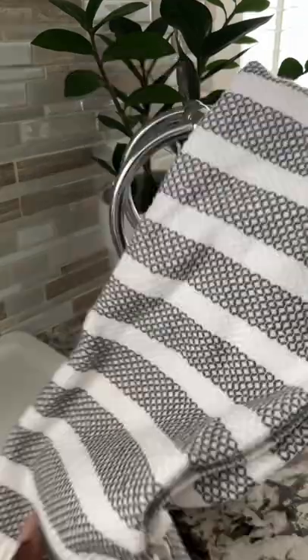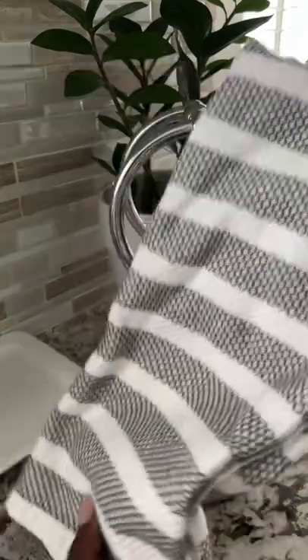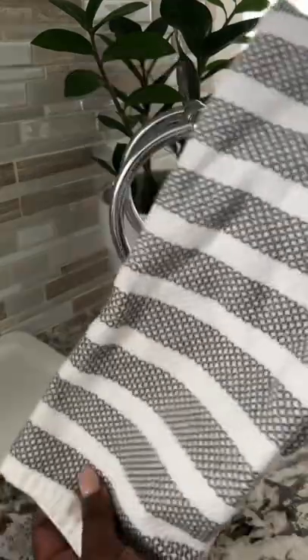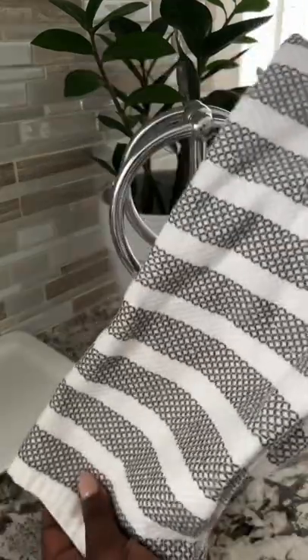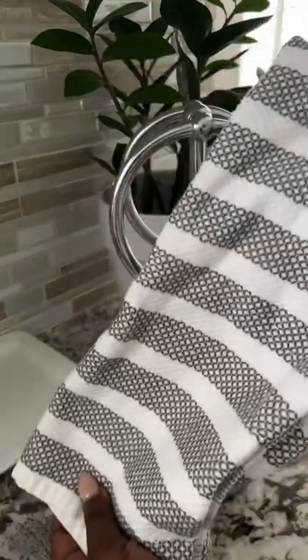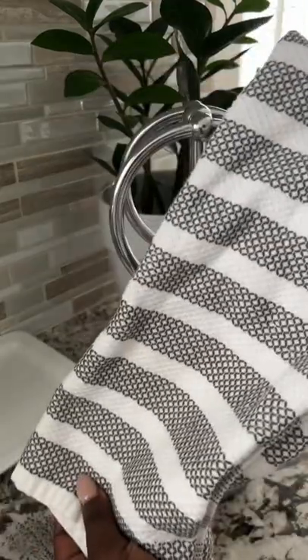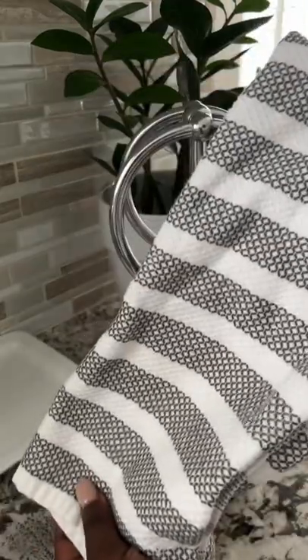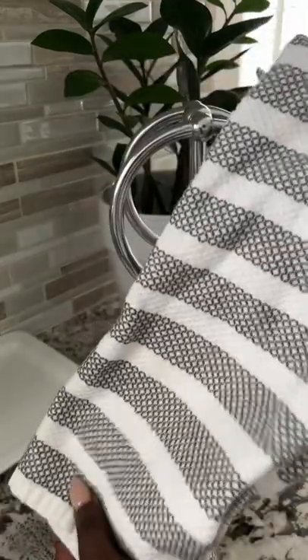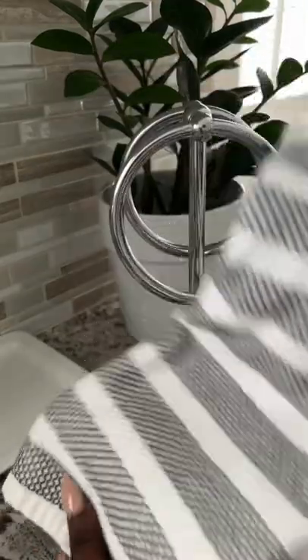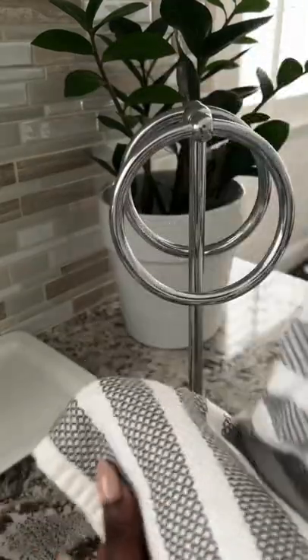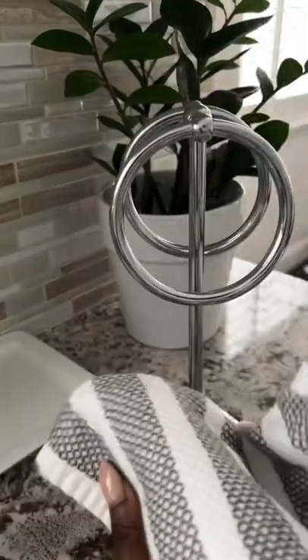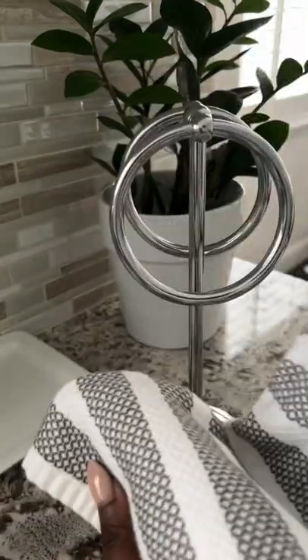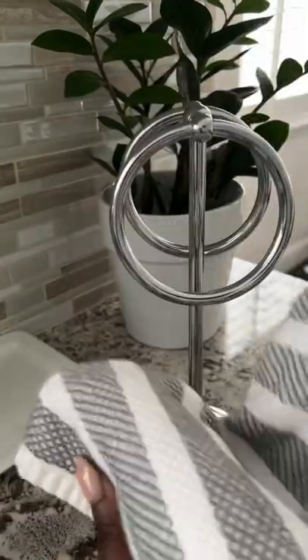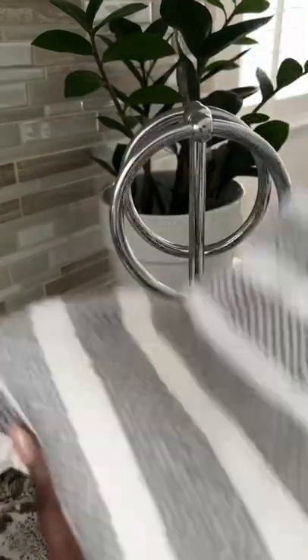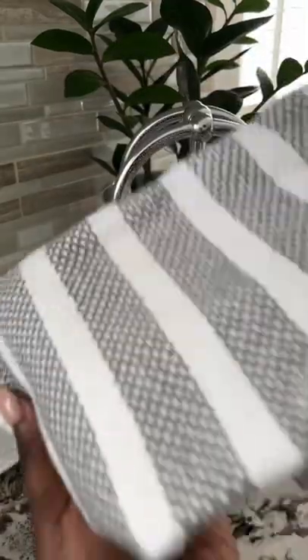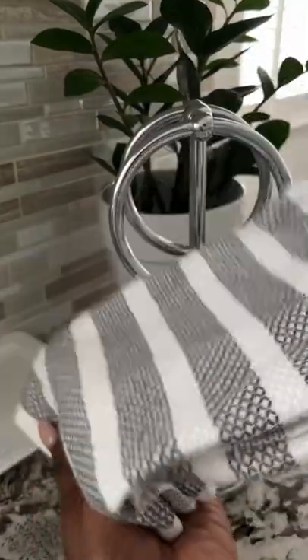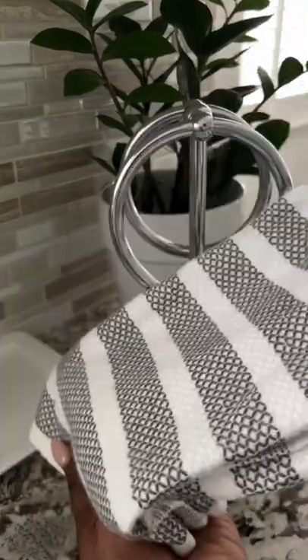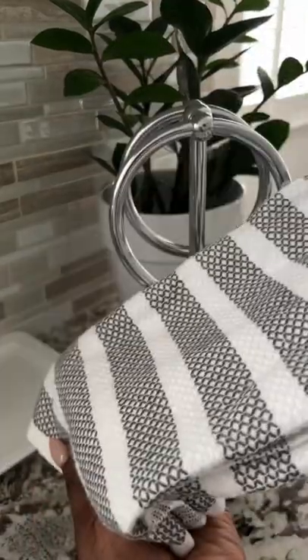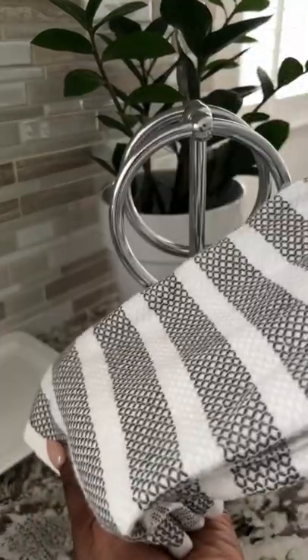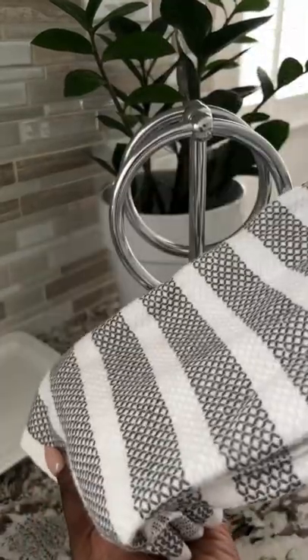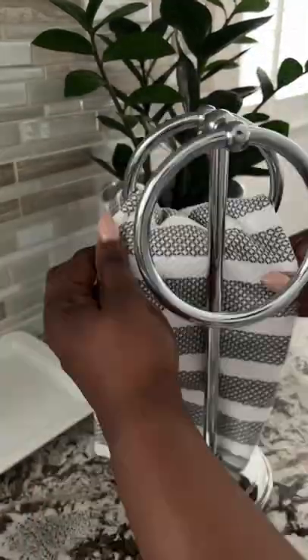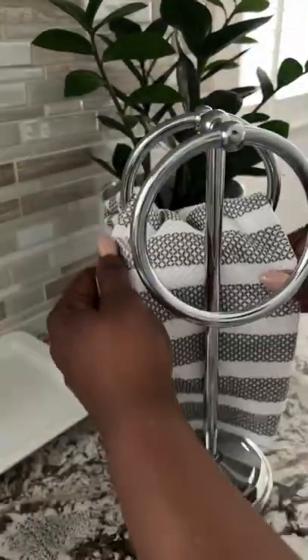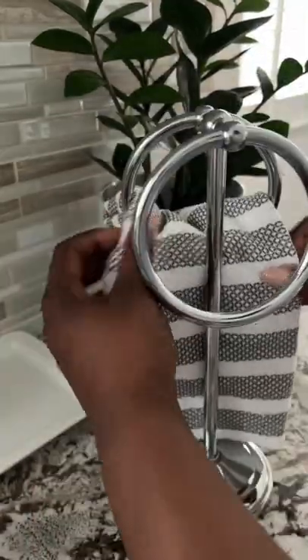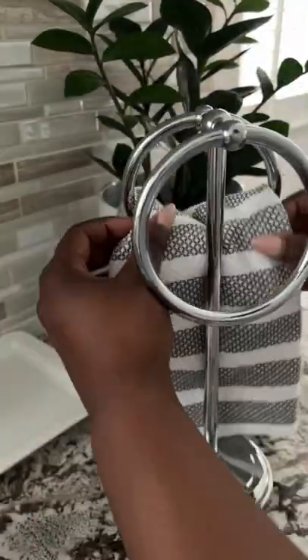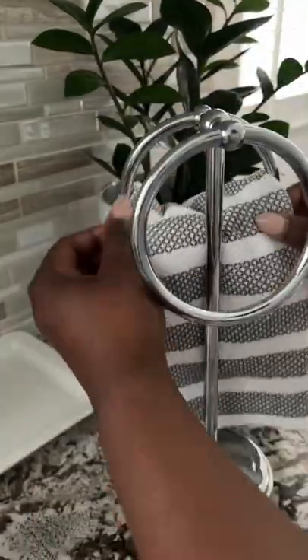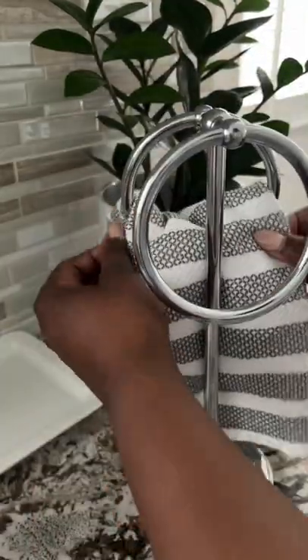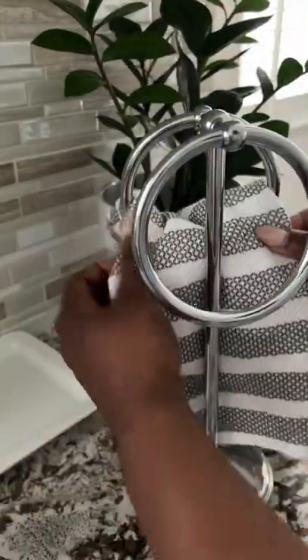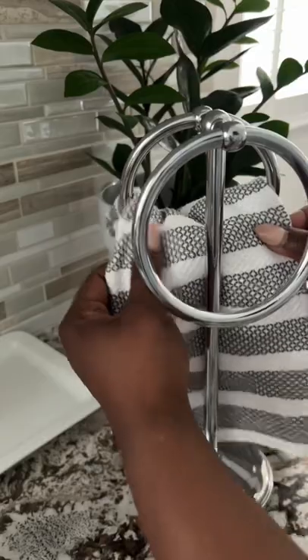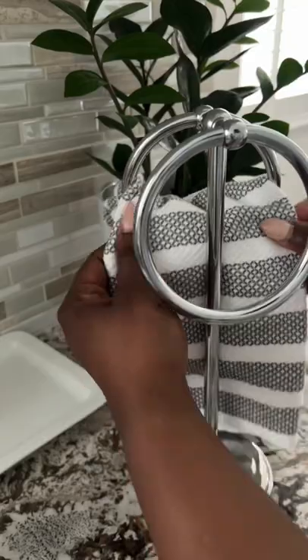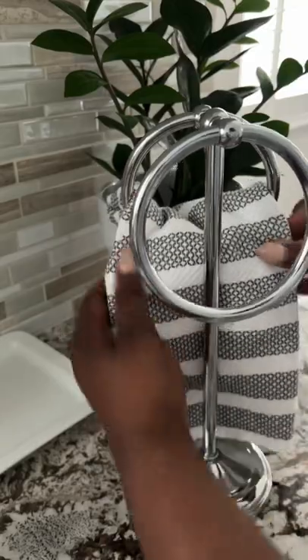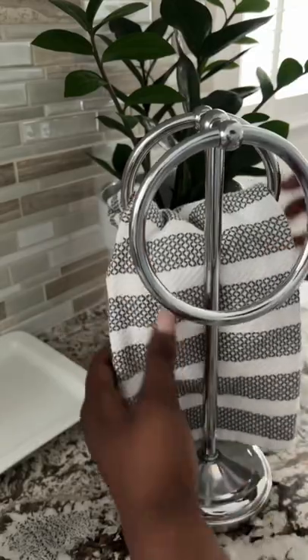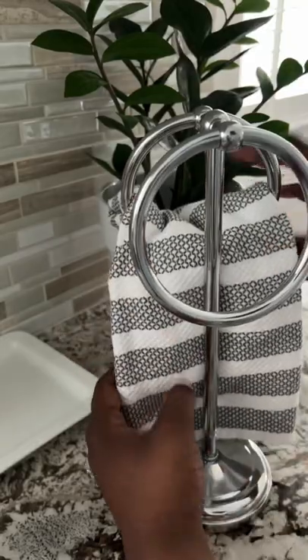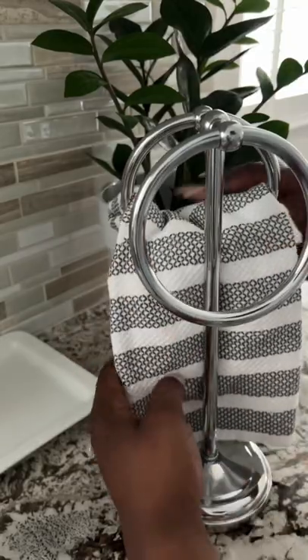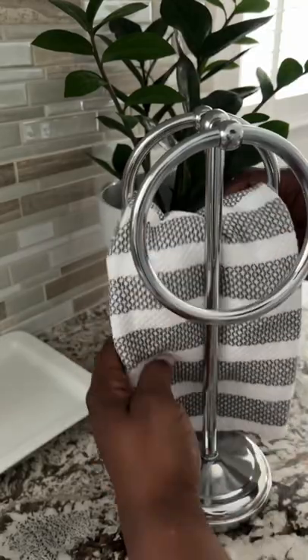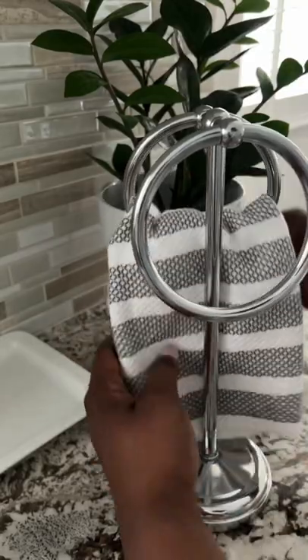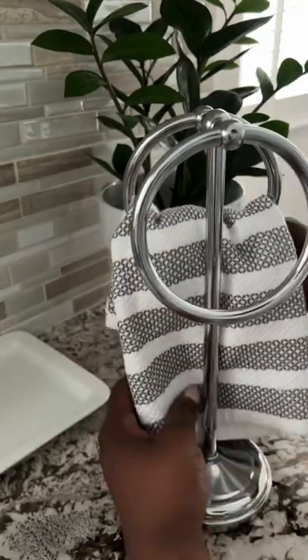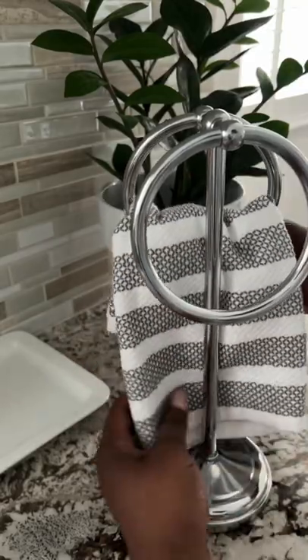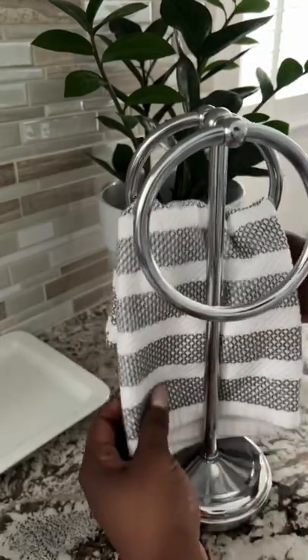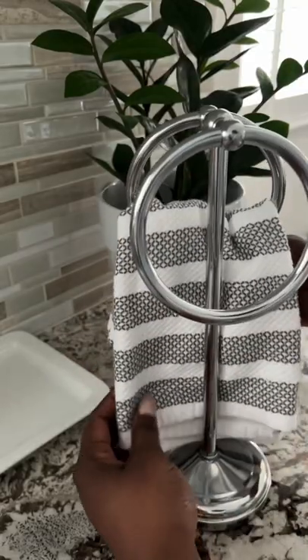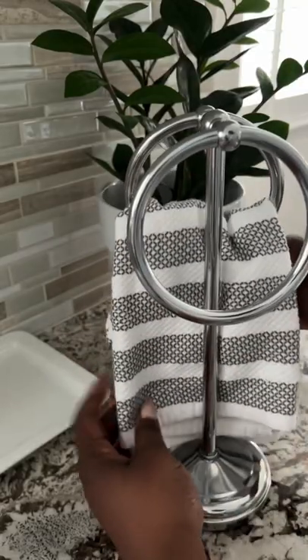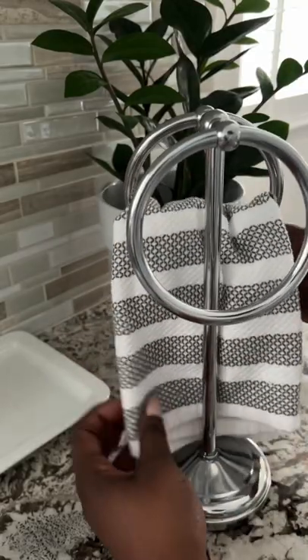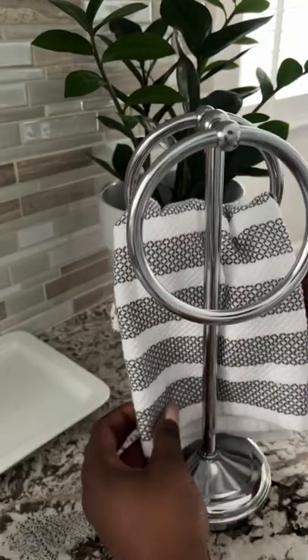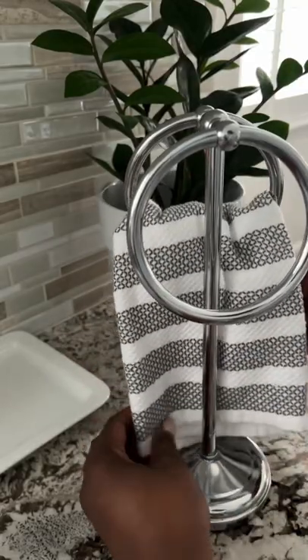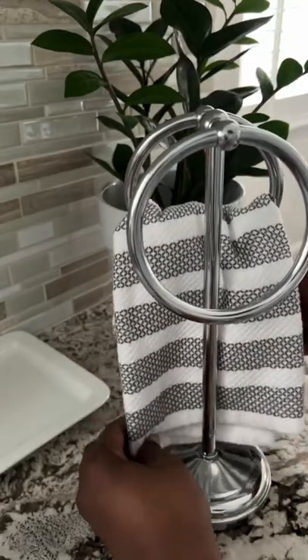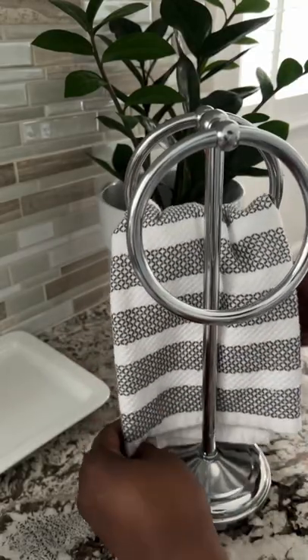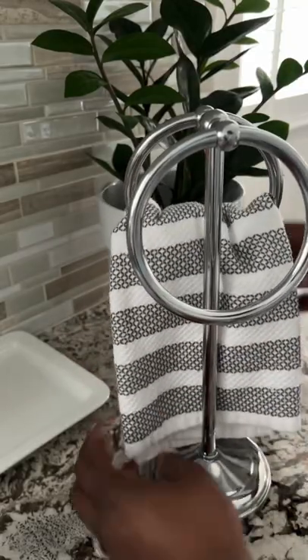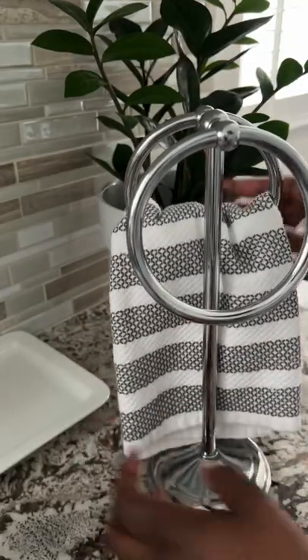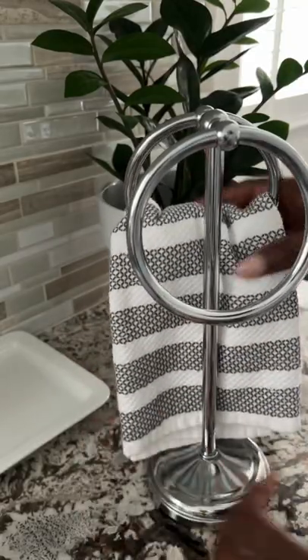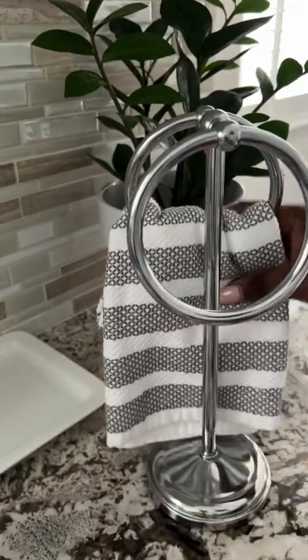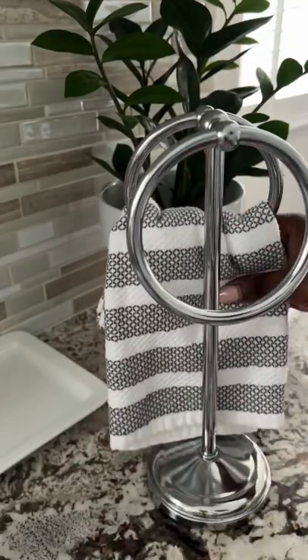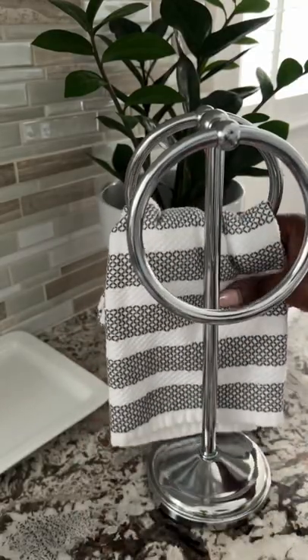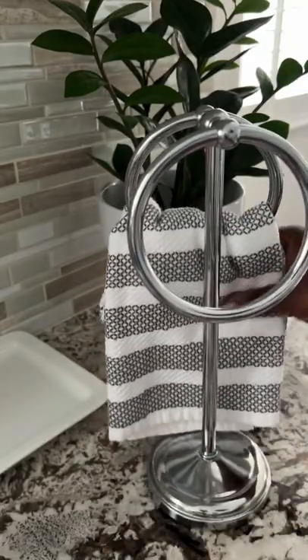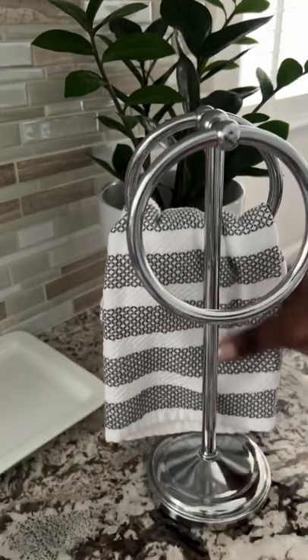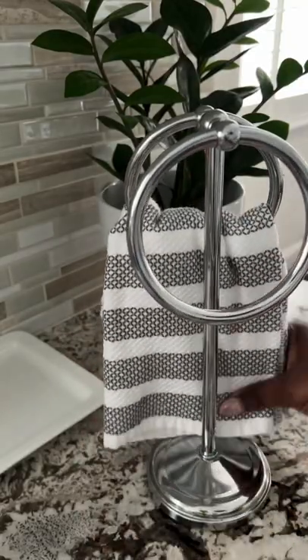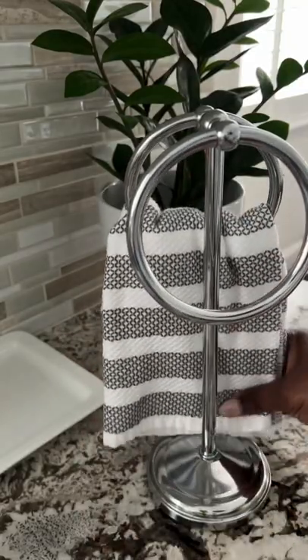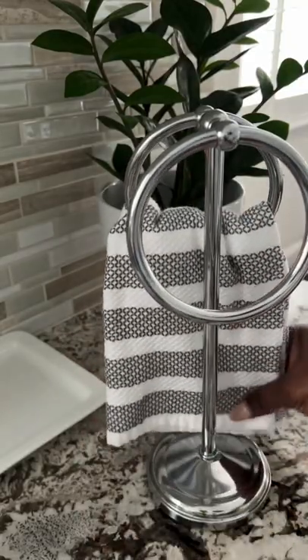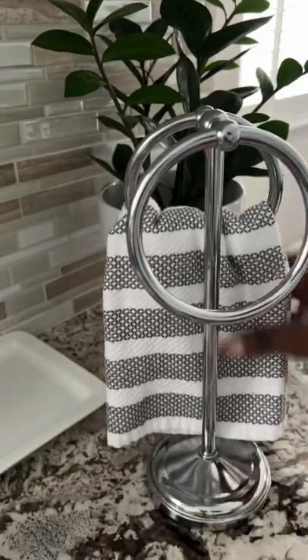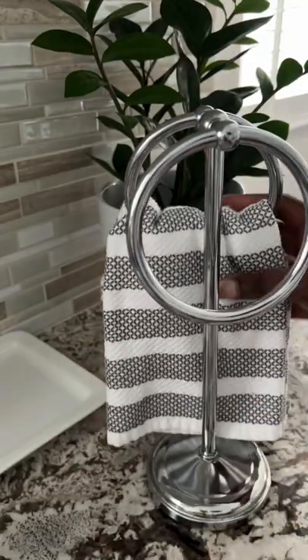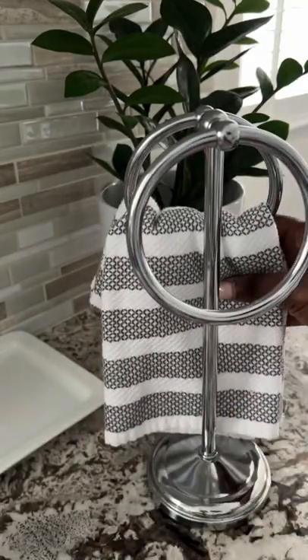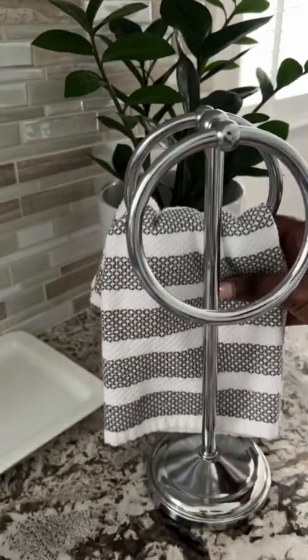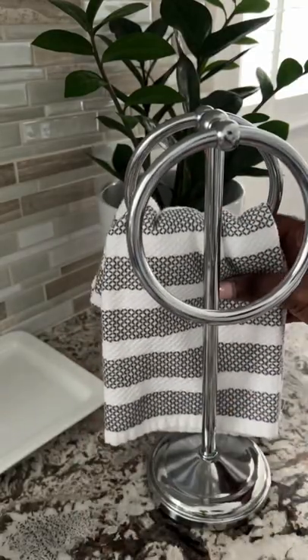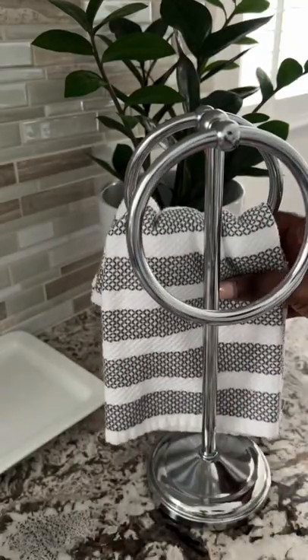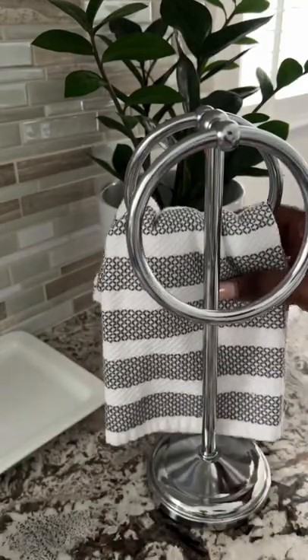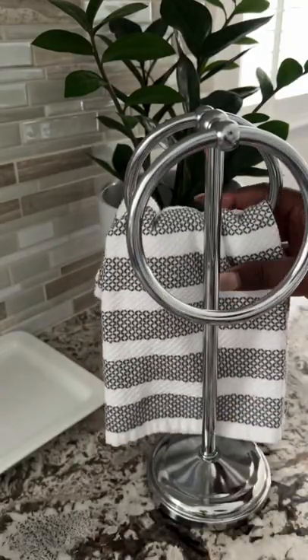First I have my dish towel. The typical dish towel that I use to dry my dishes, to just kind of clean up any spills real quick, even to grab that hot thing out of the oven on occasion.